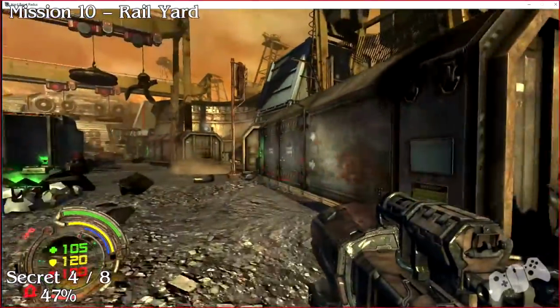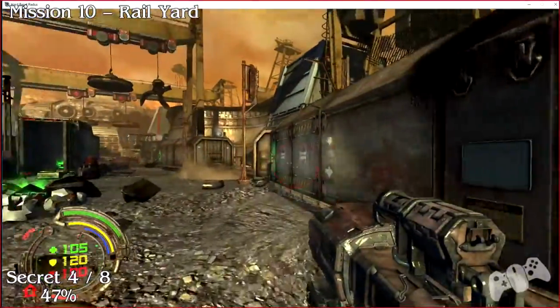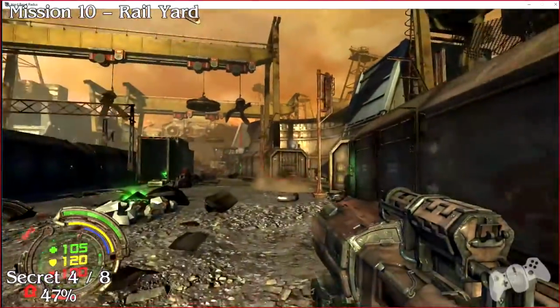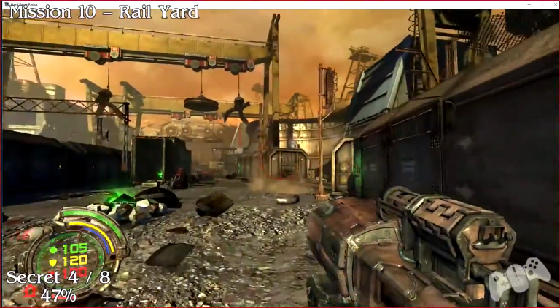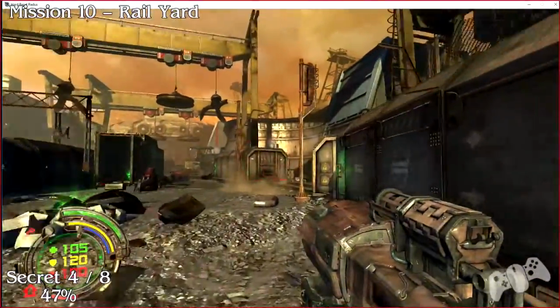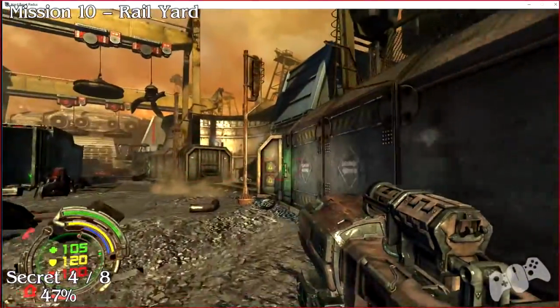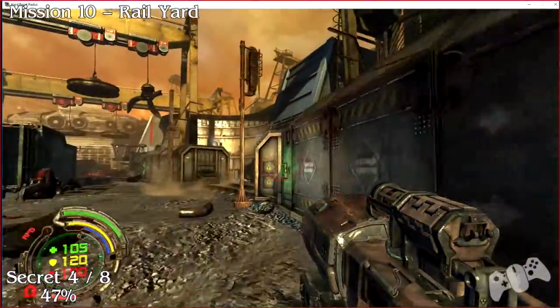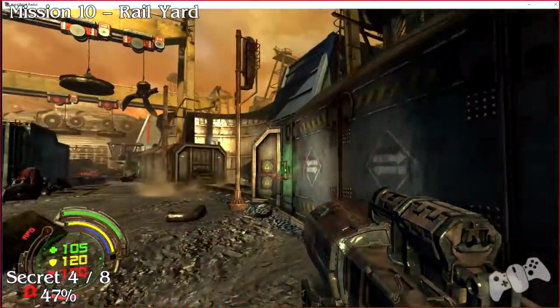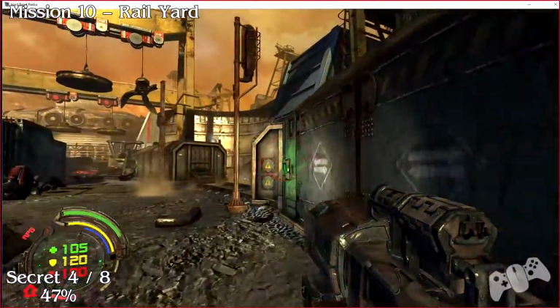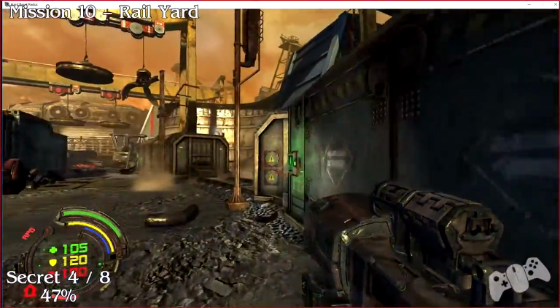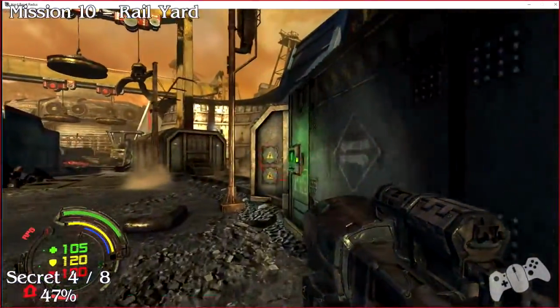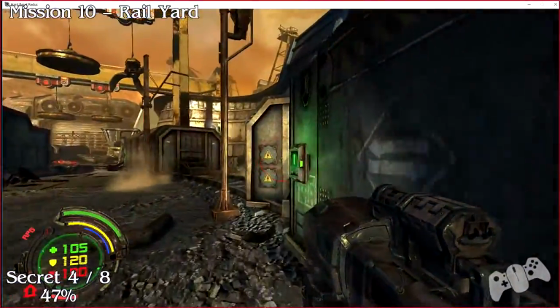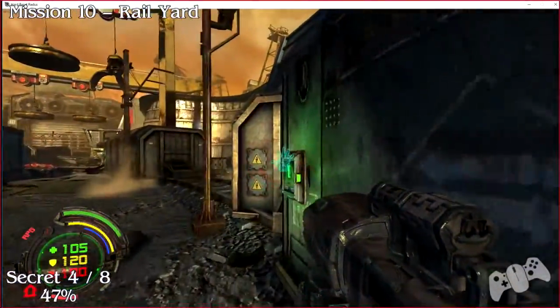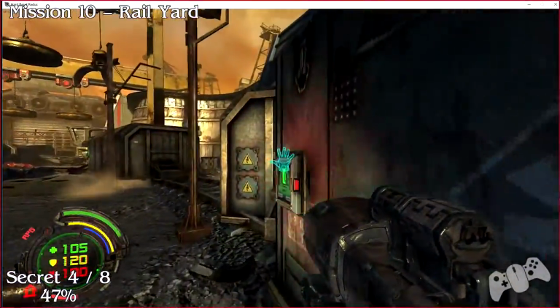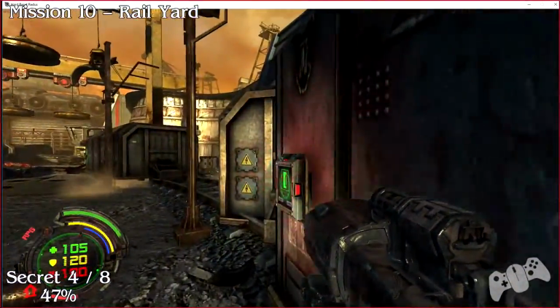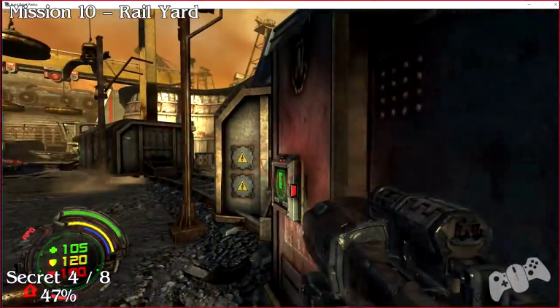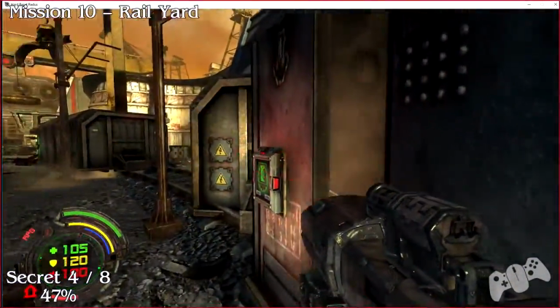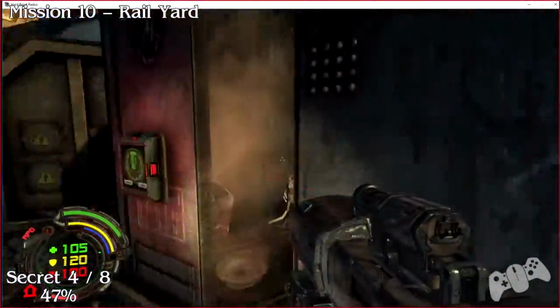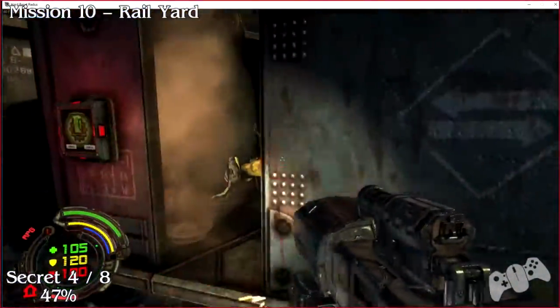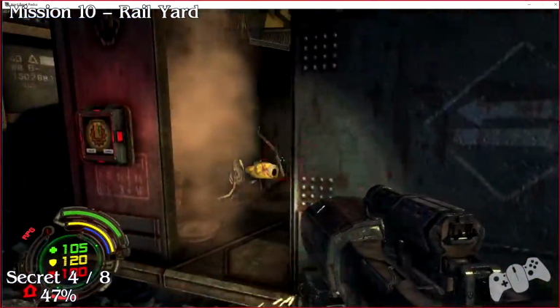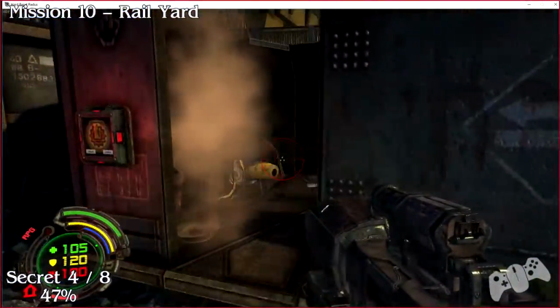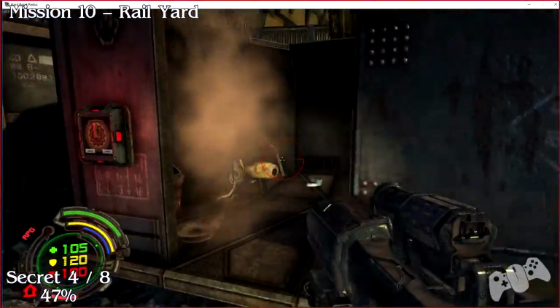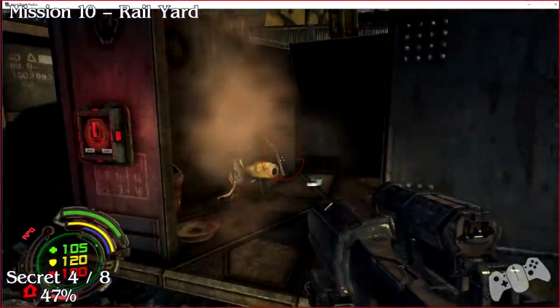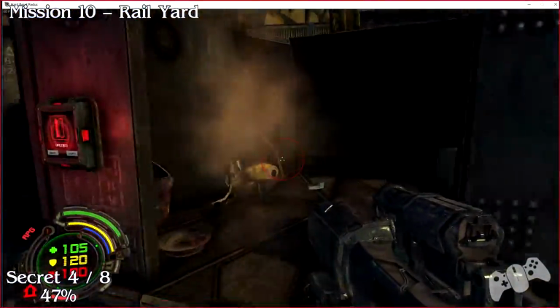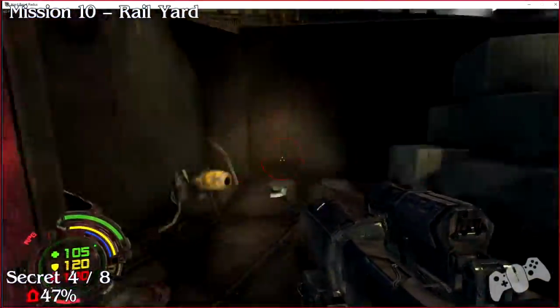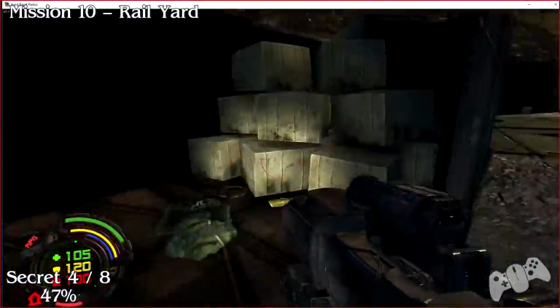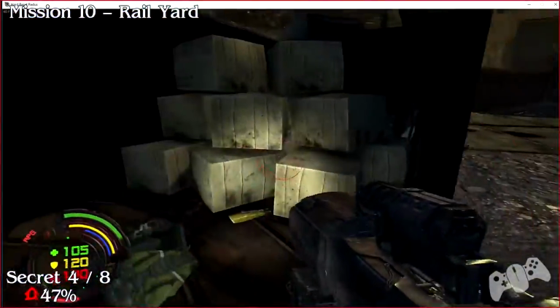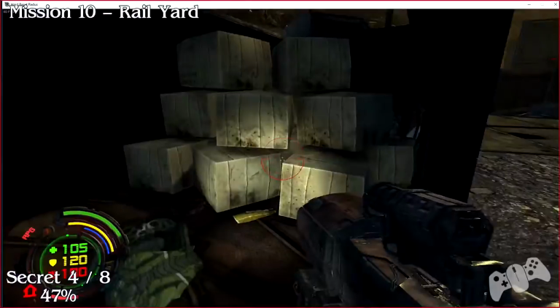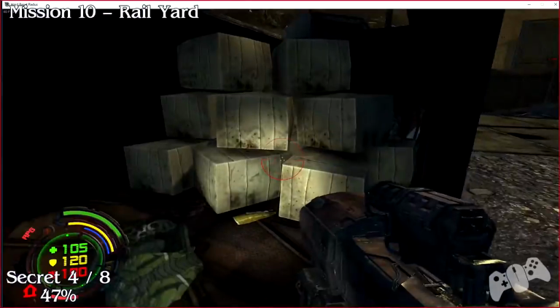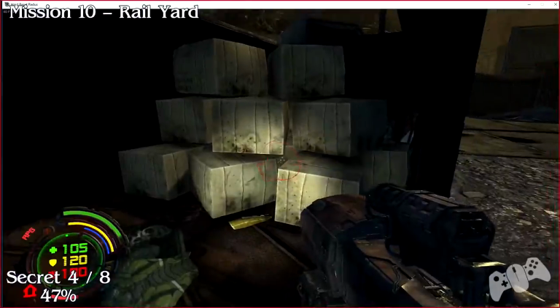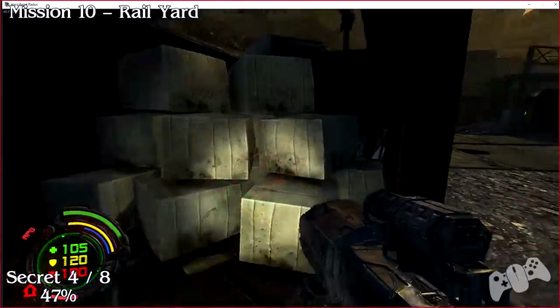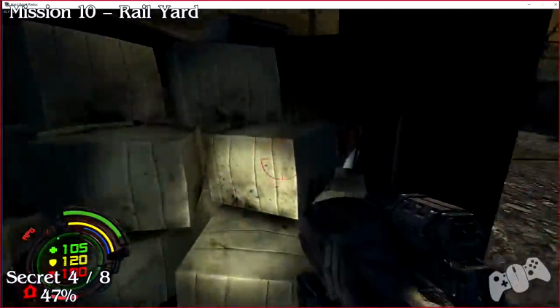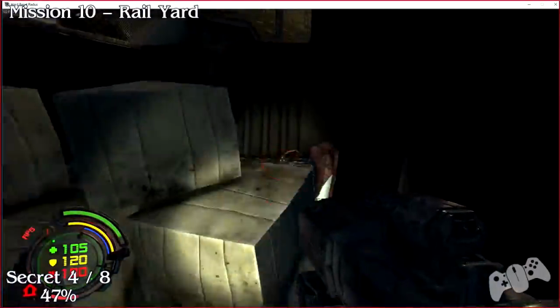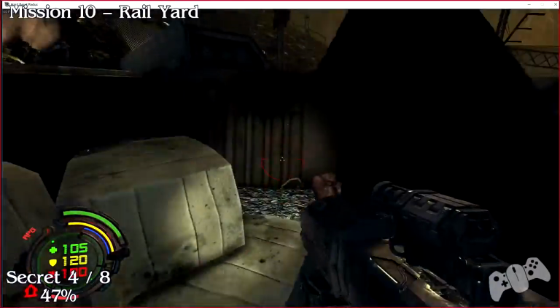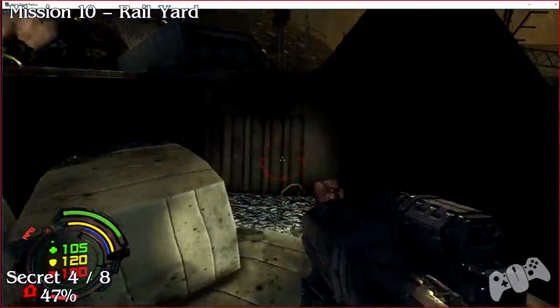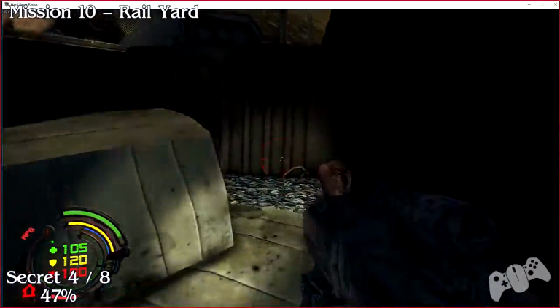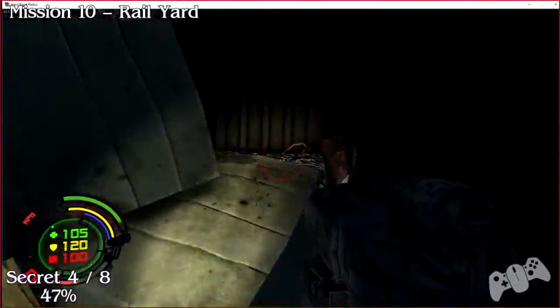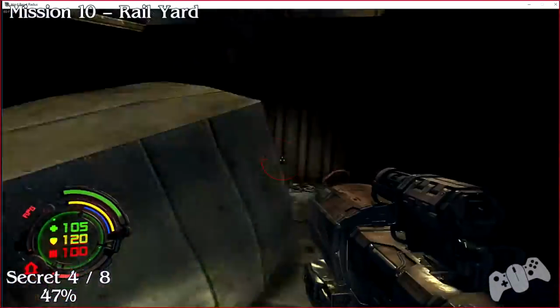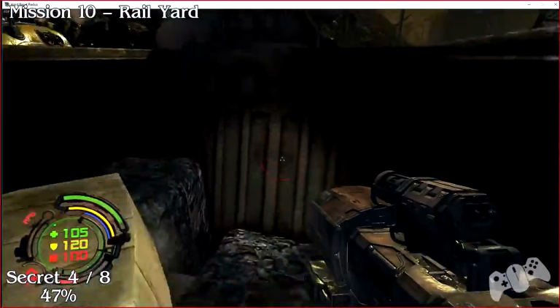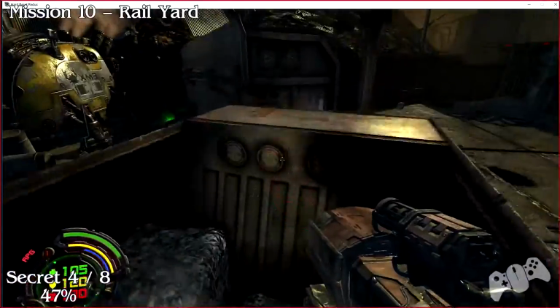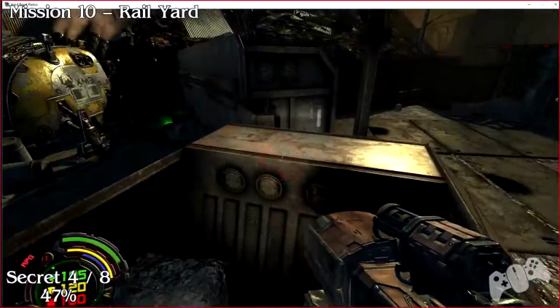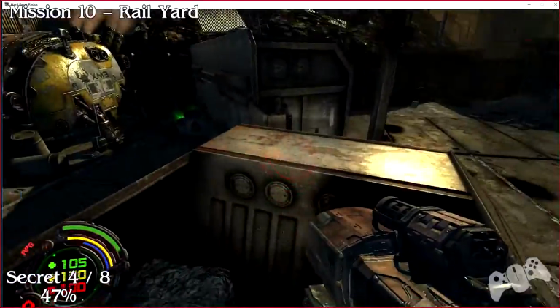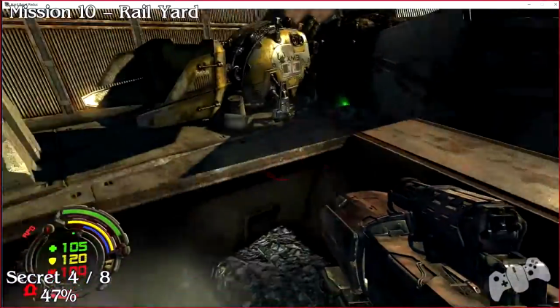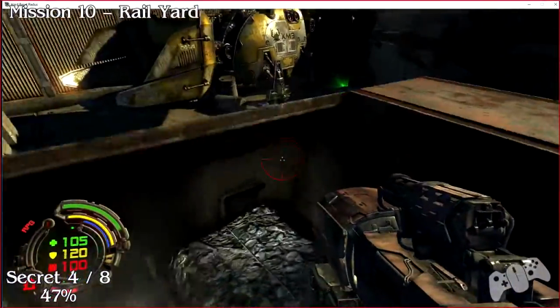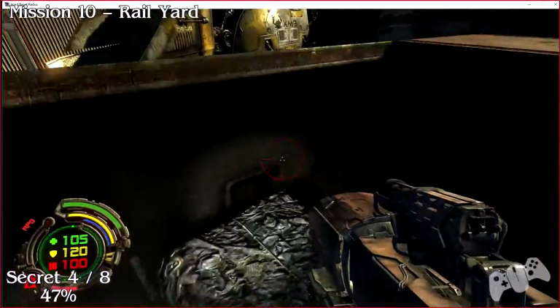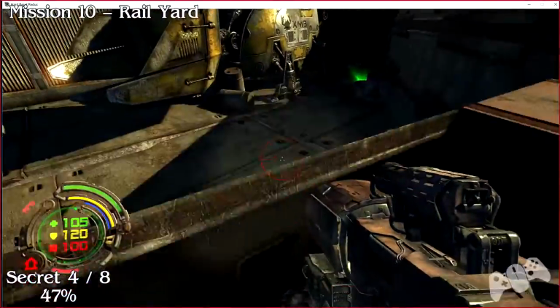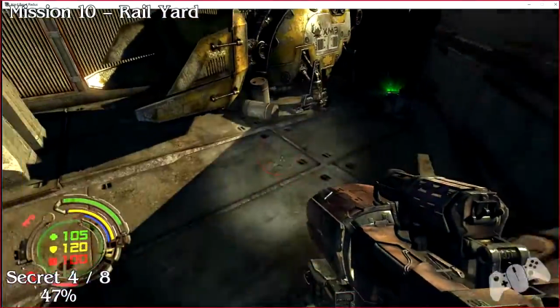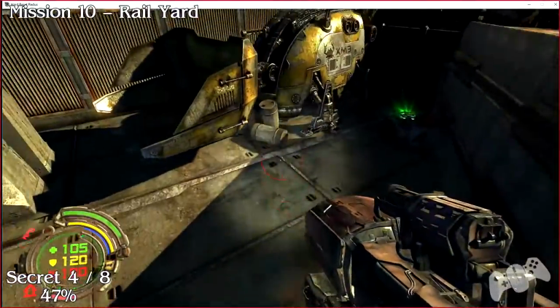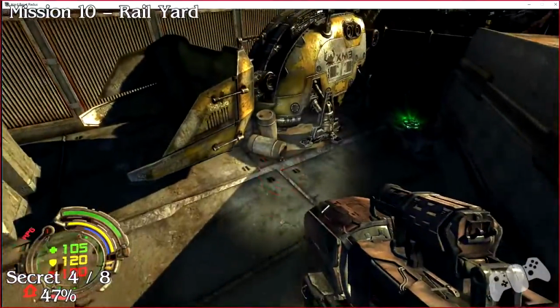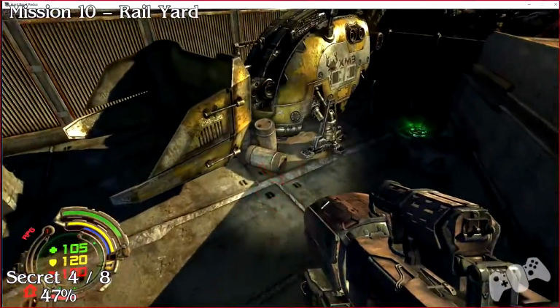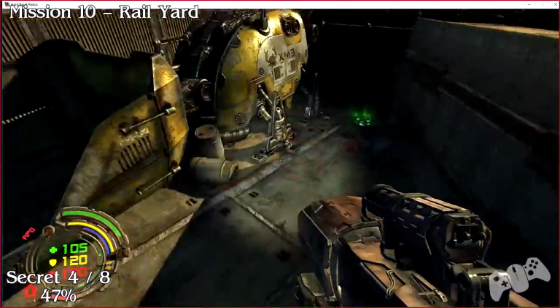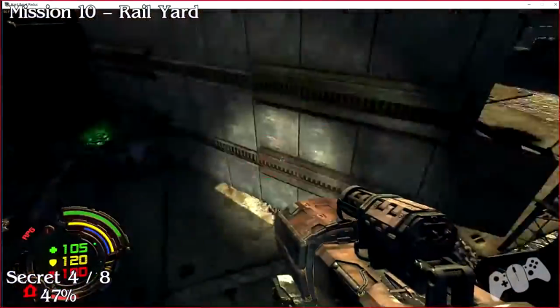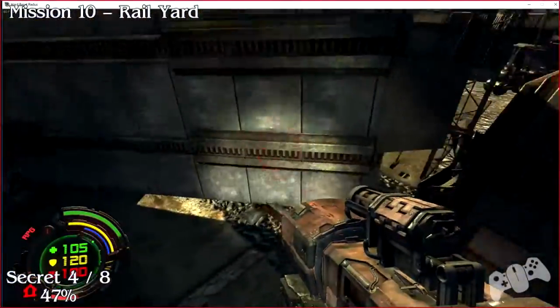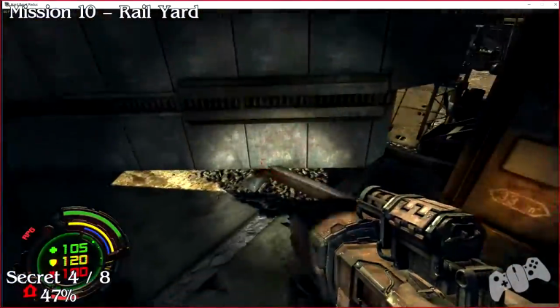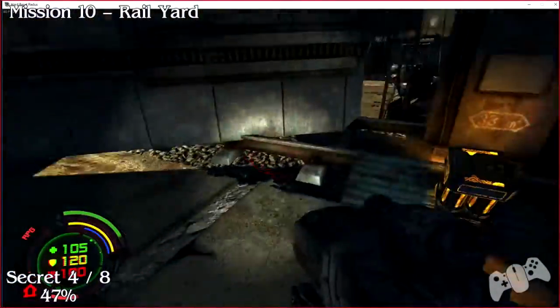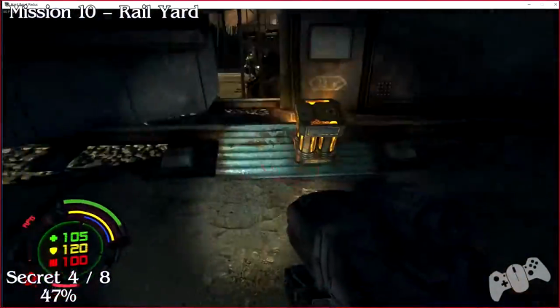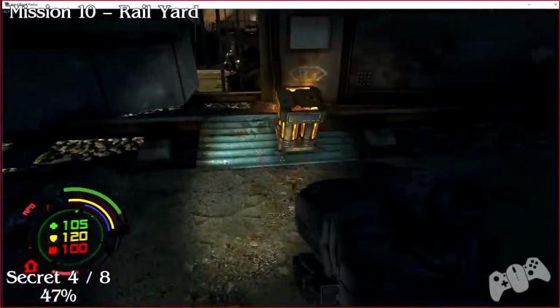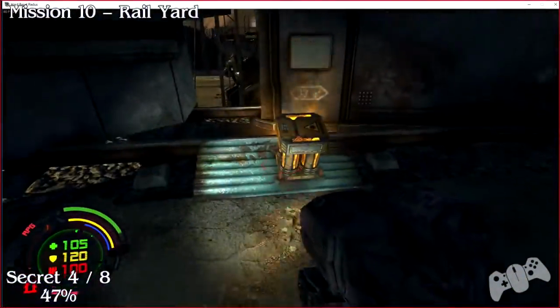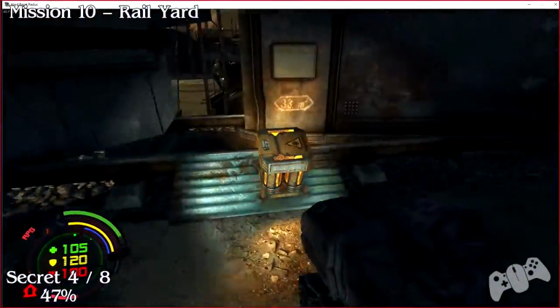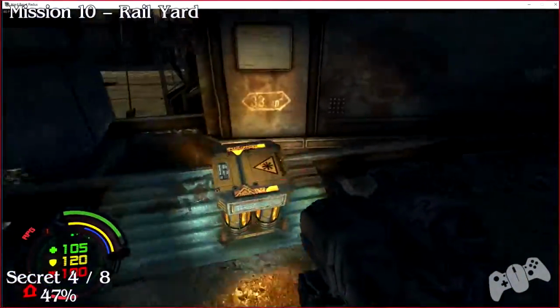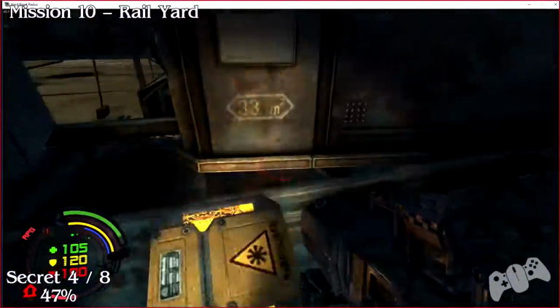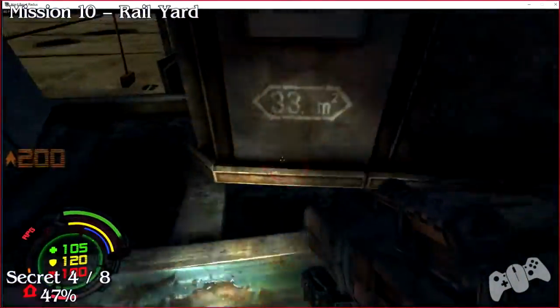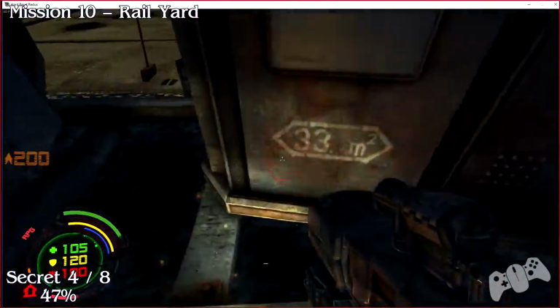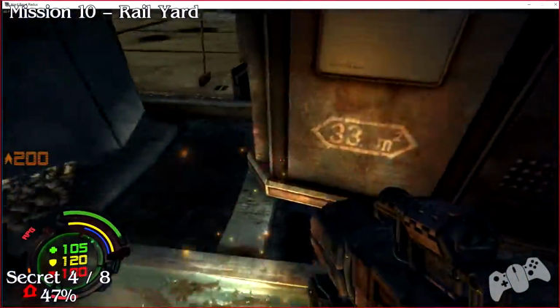From the last location, after you defeat all the bad guys, press this switch here, climb the boxes, and jump over to find secret four.